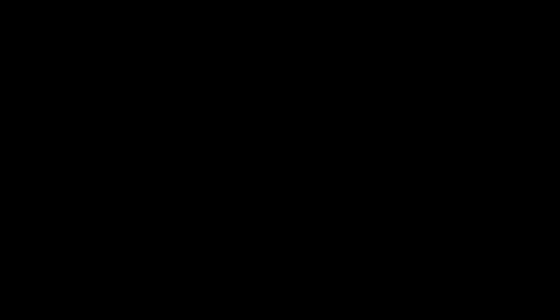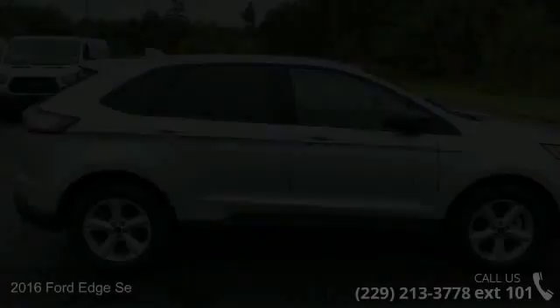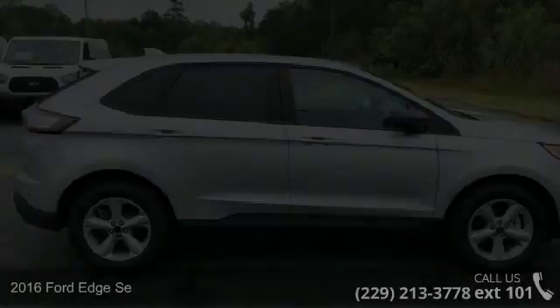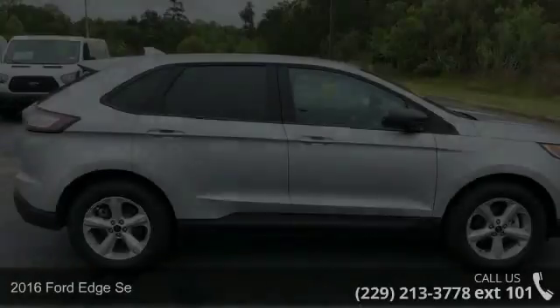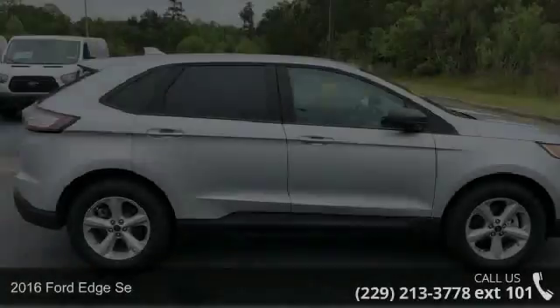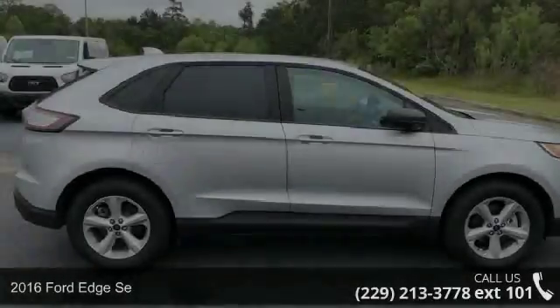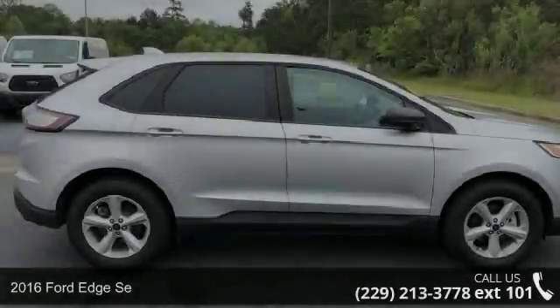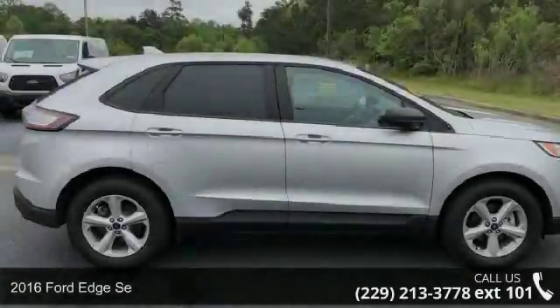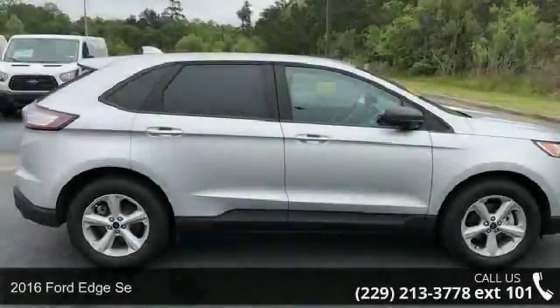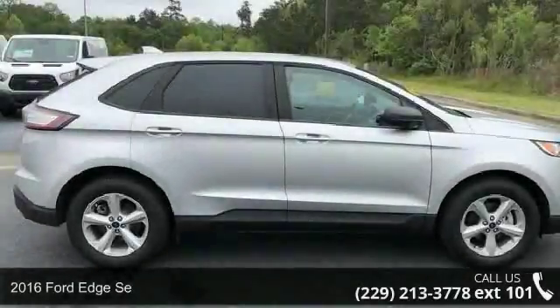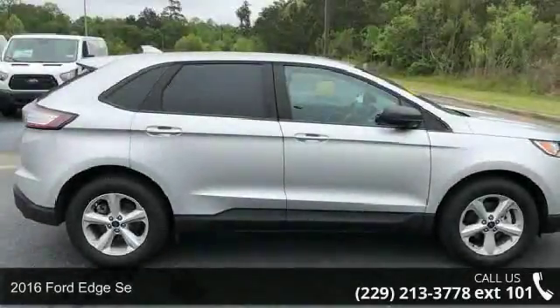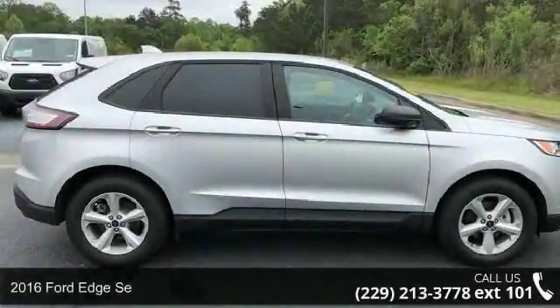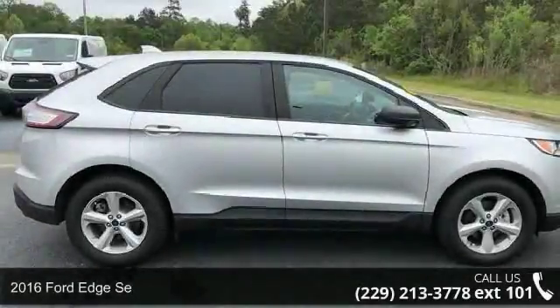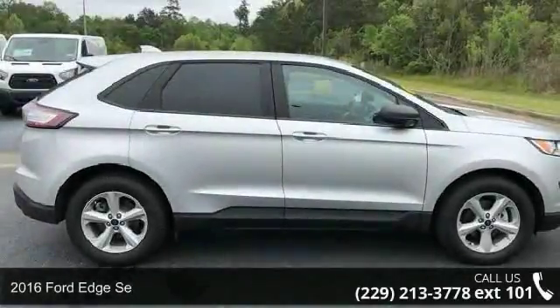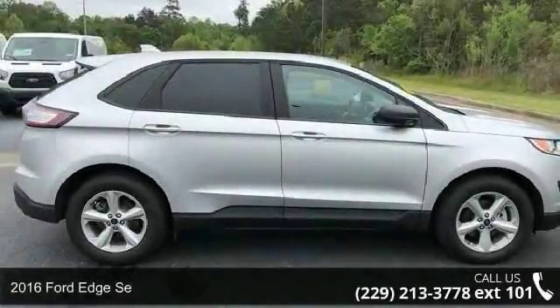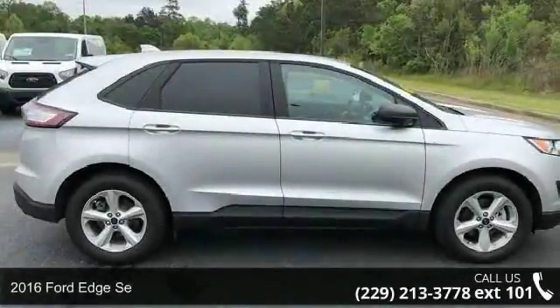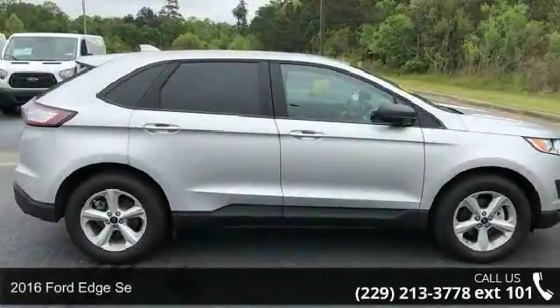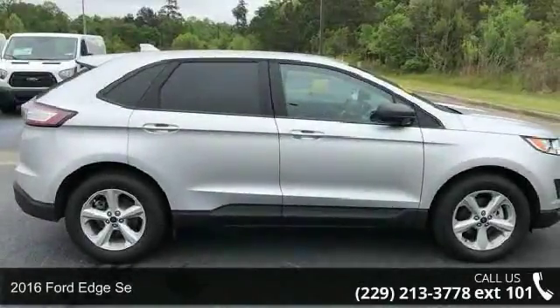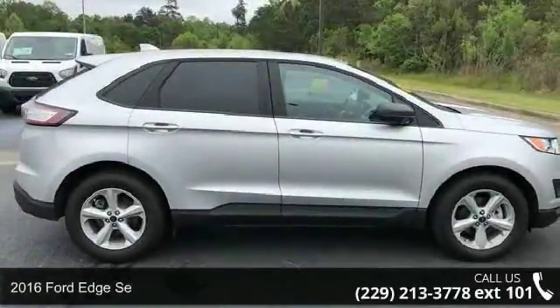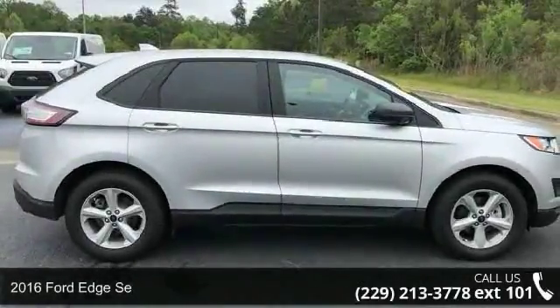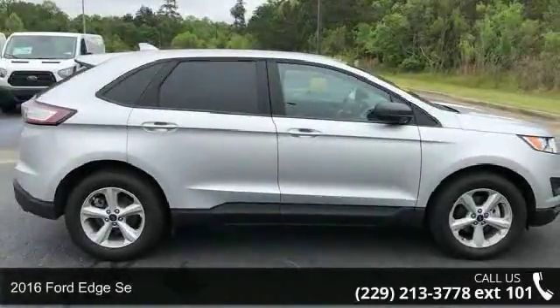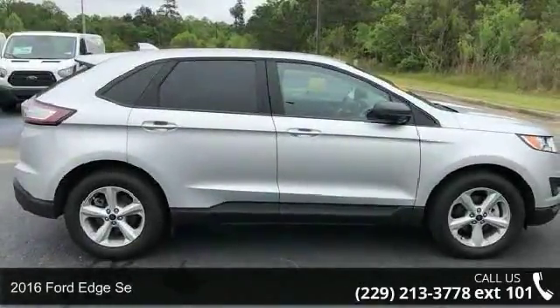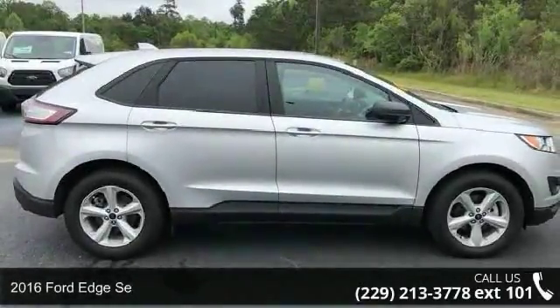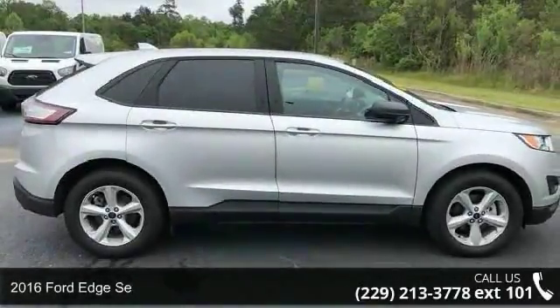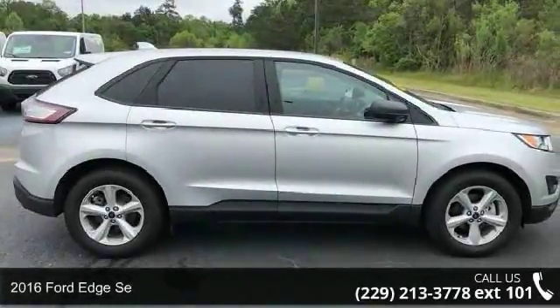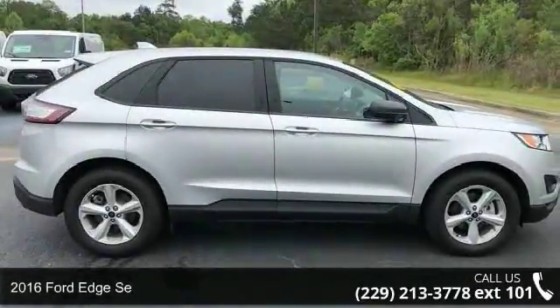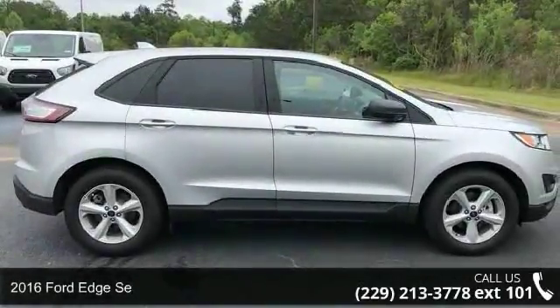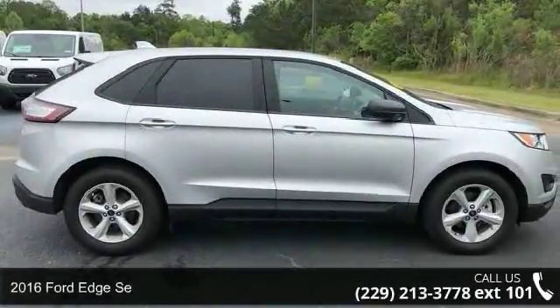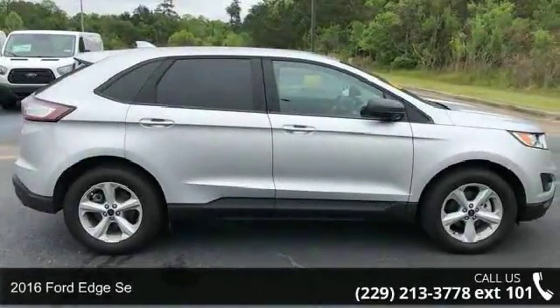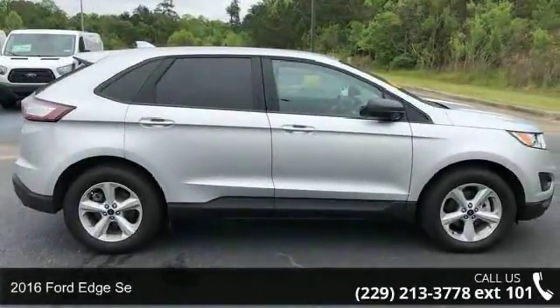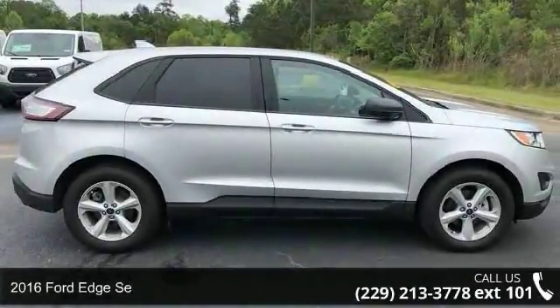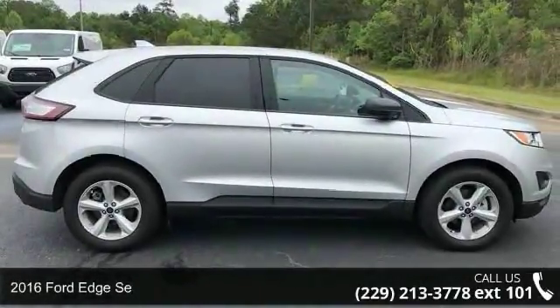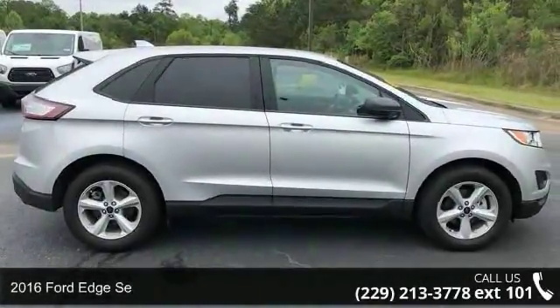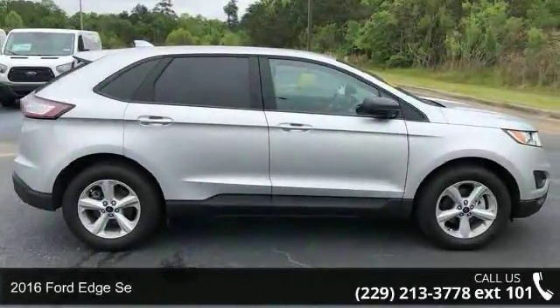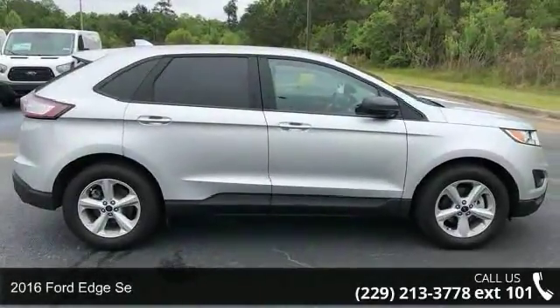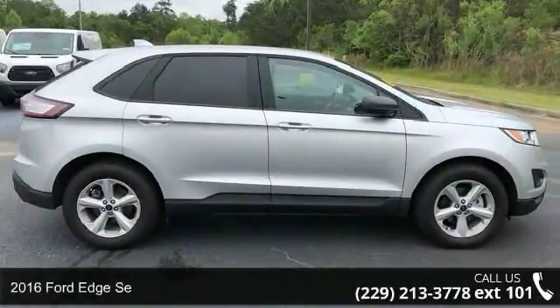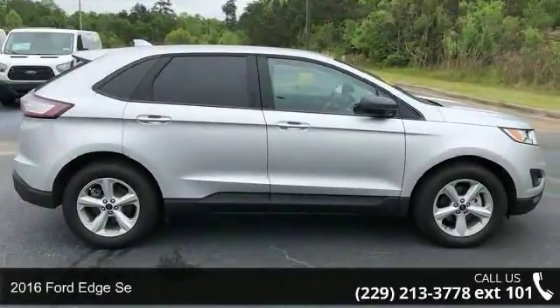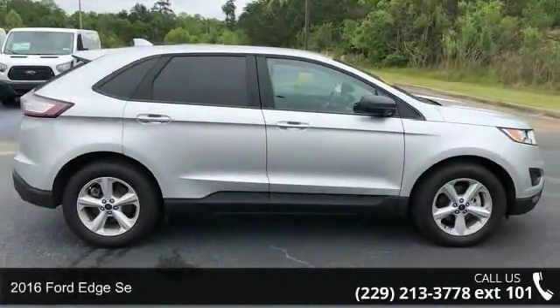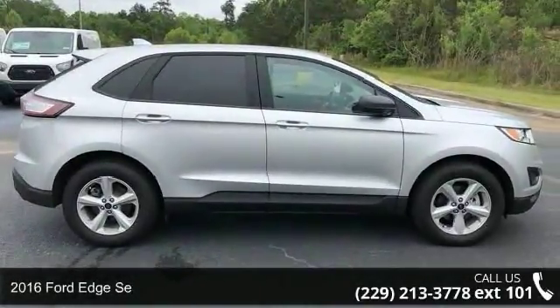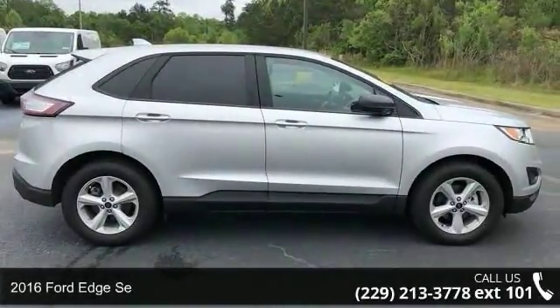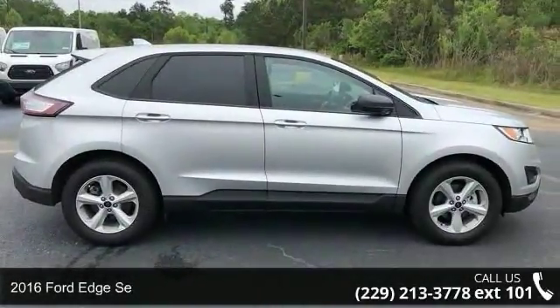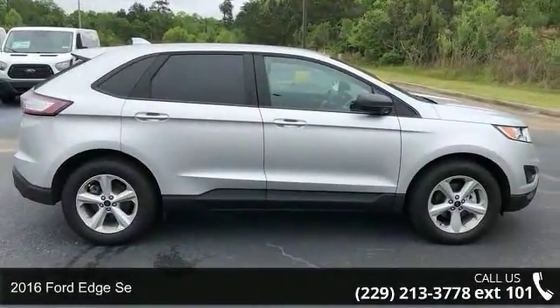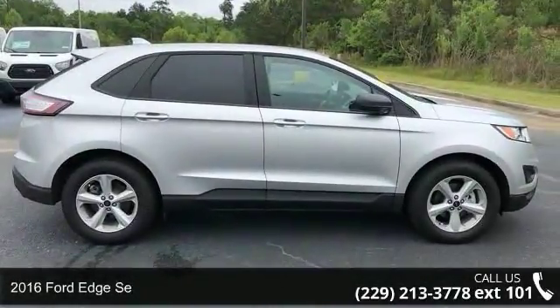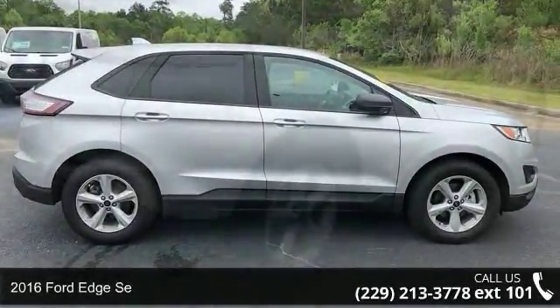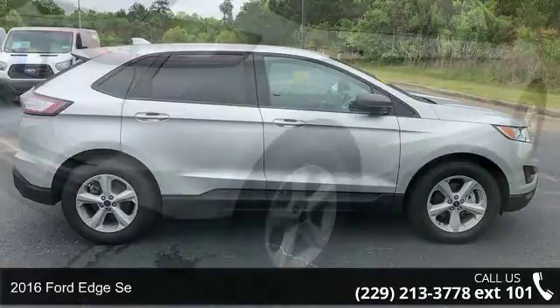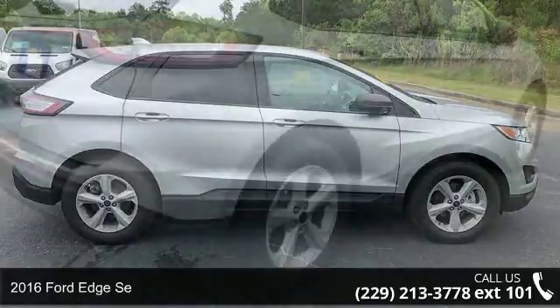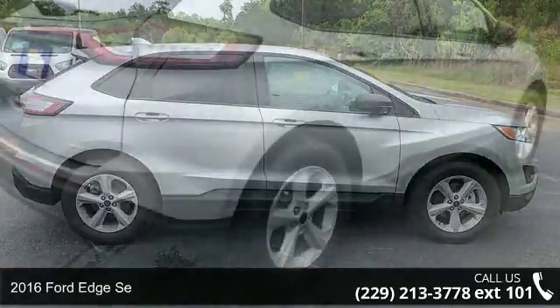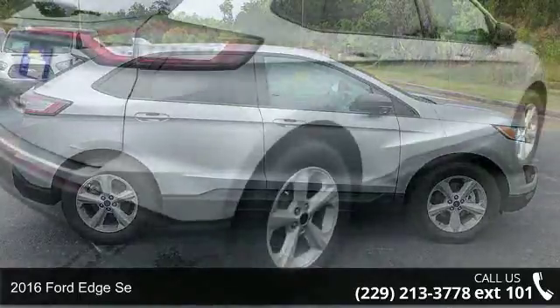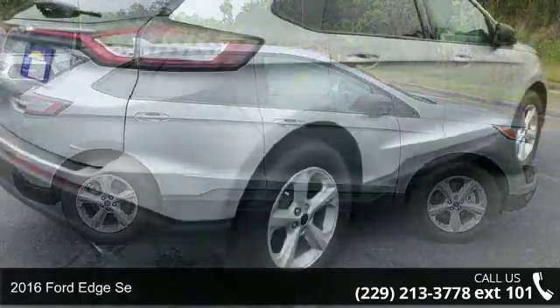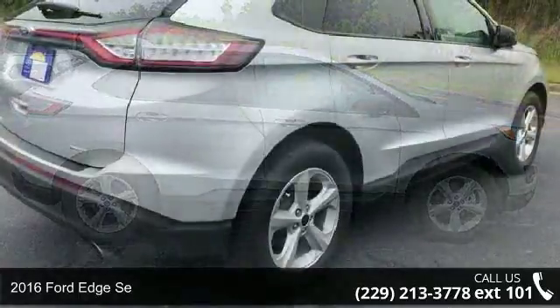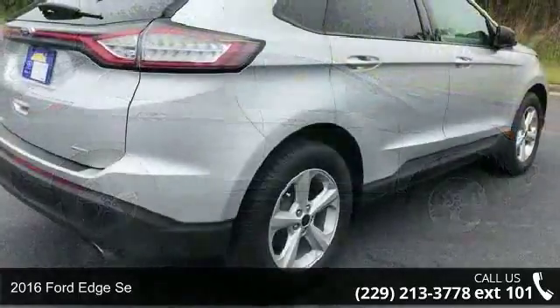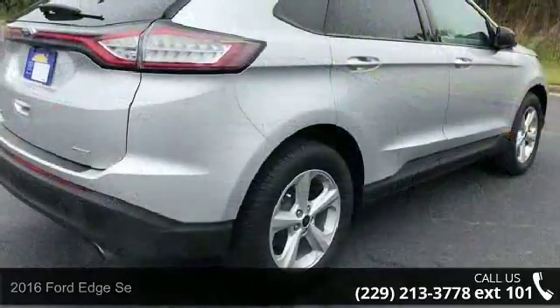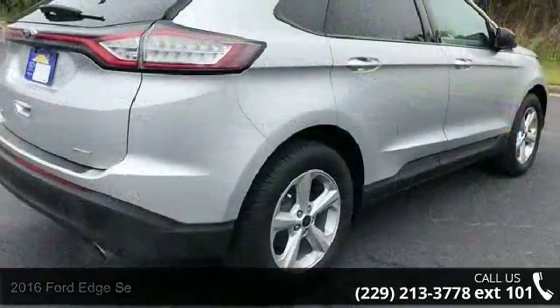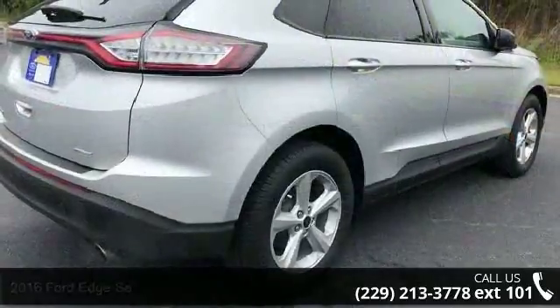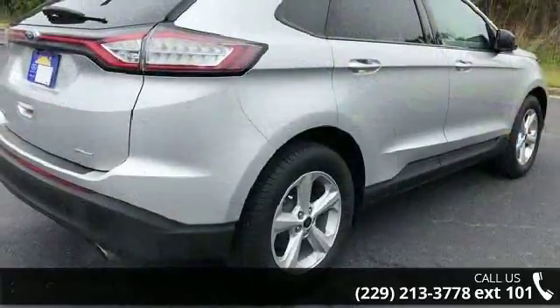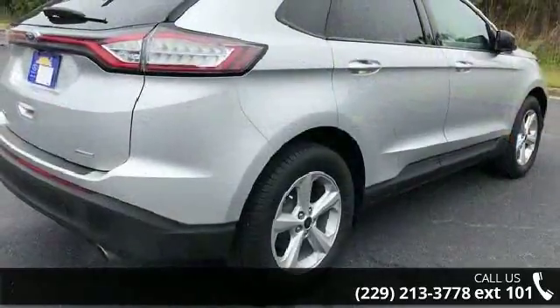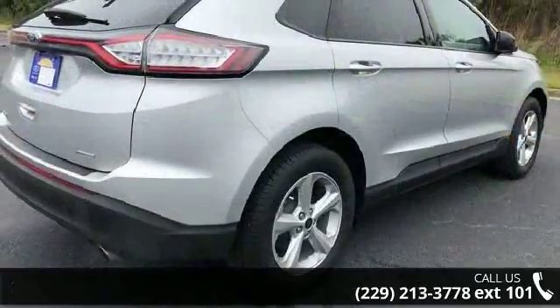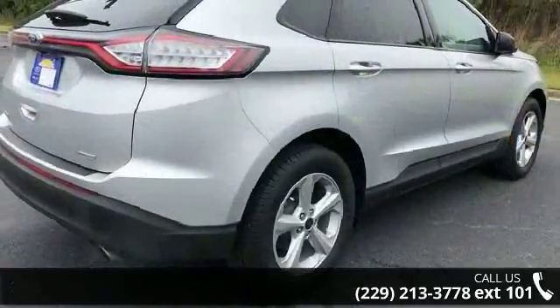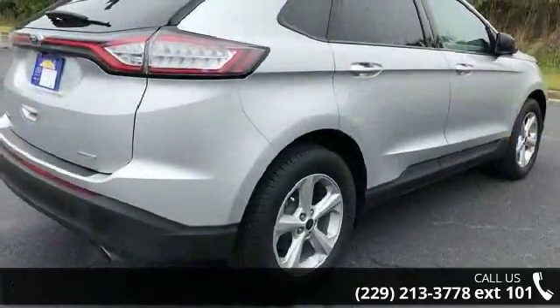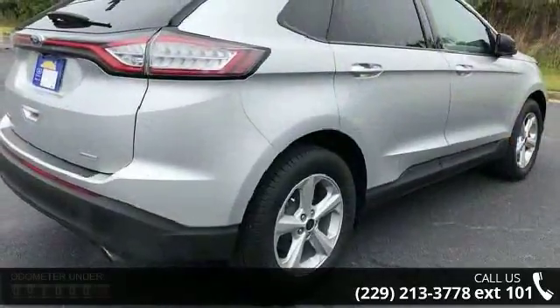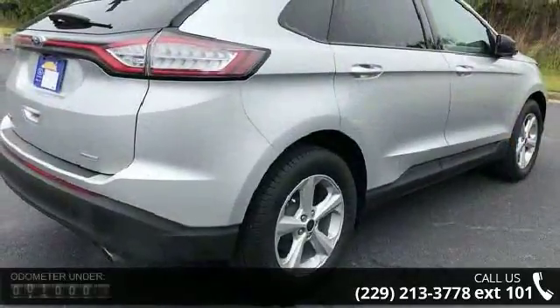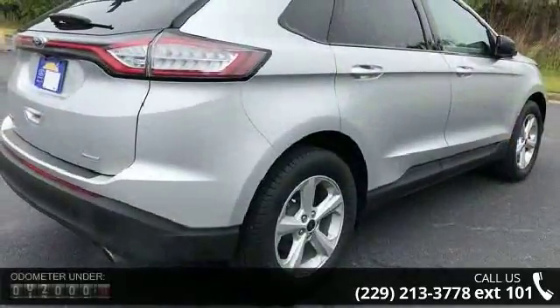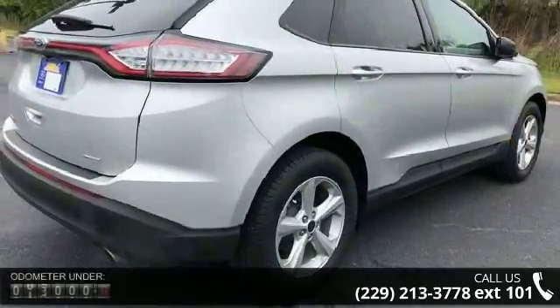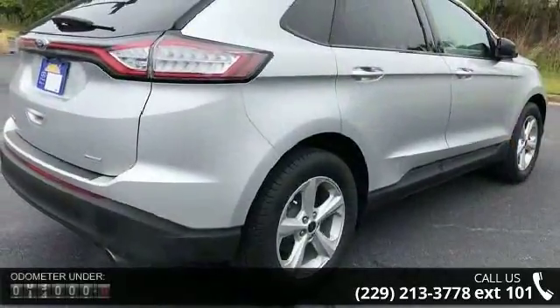Imagine yourself in this 2016 Ford Edge. If you are looking for a first-rate auto, this one could be yours today.